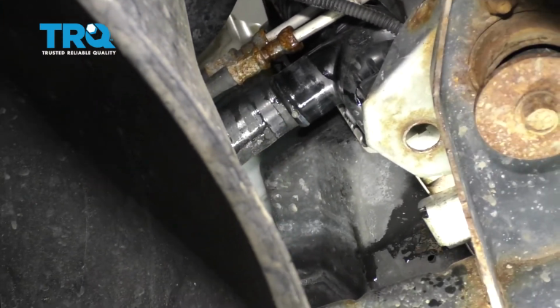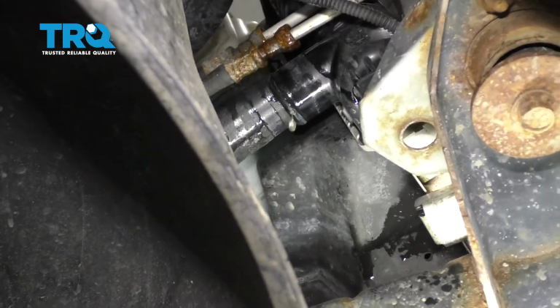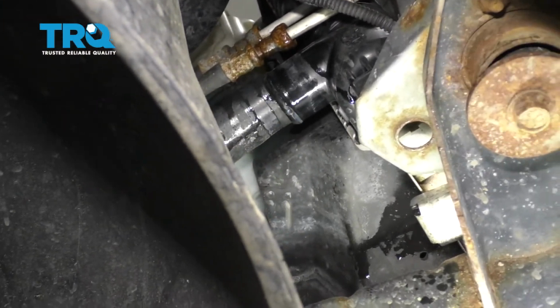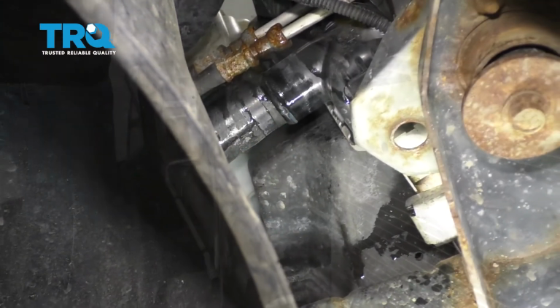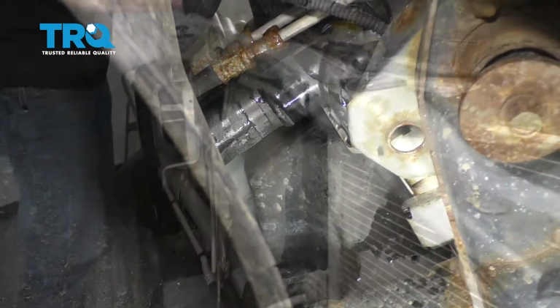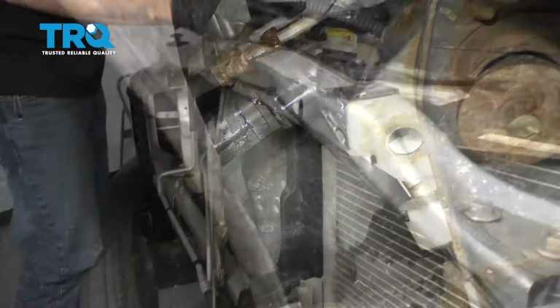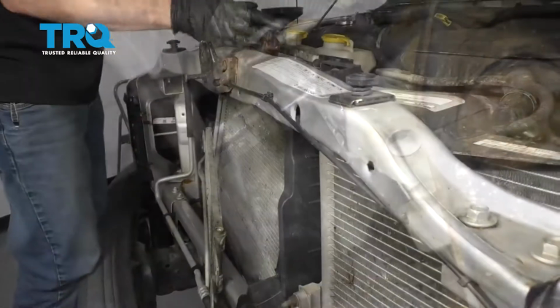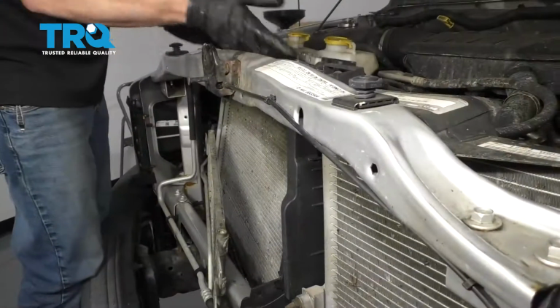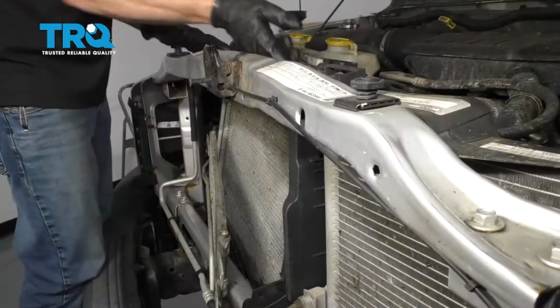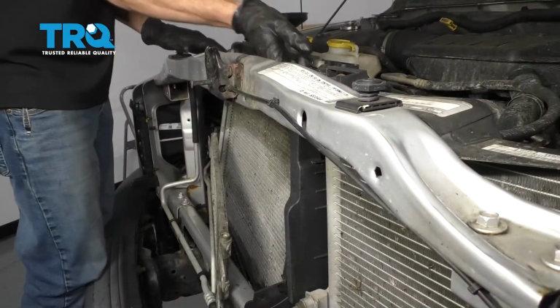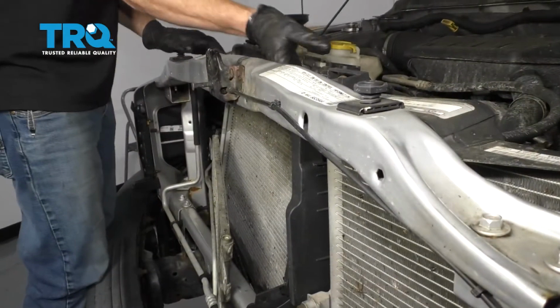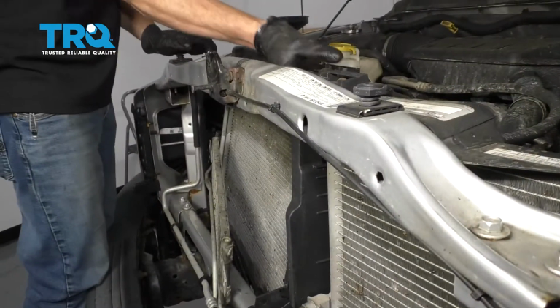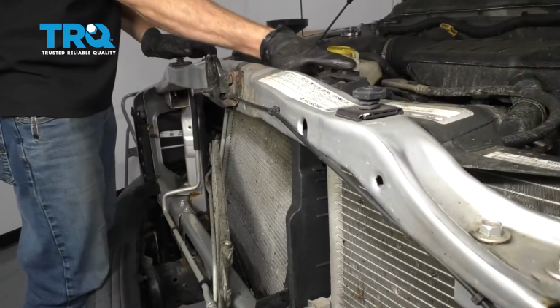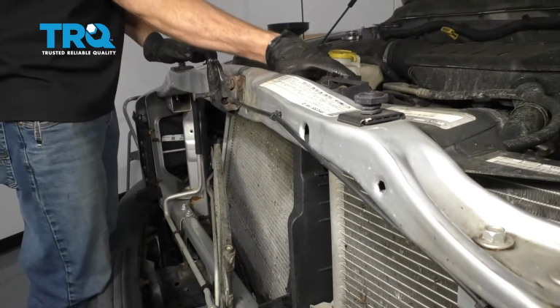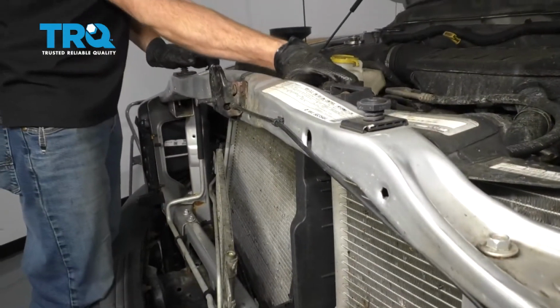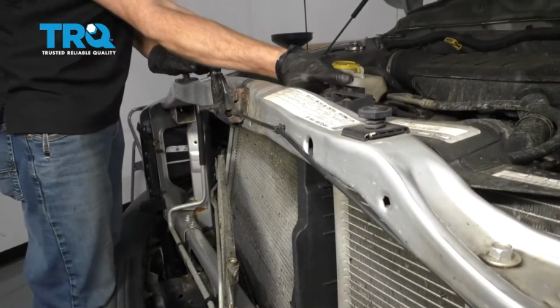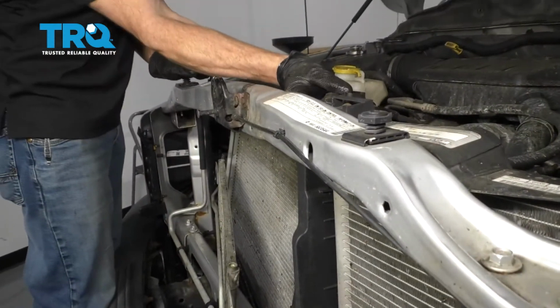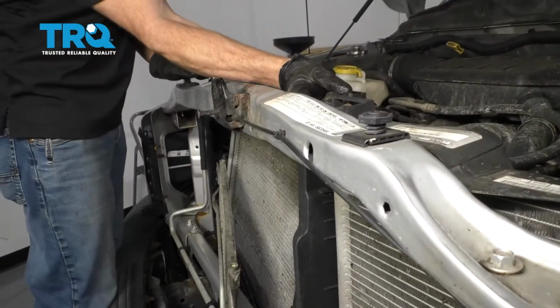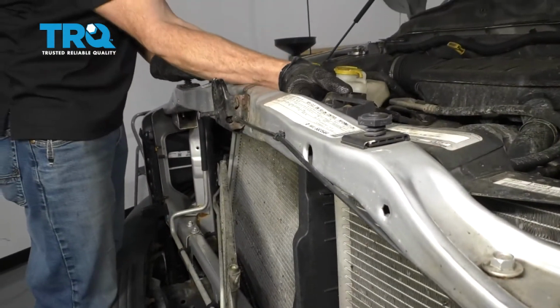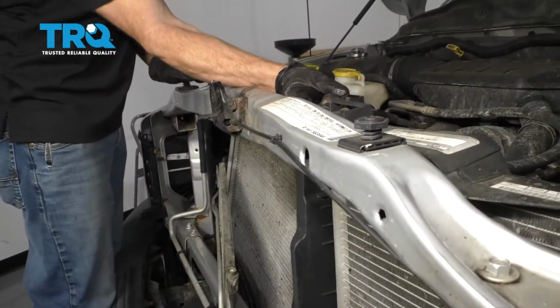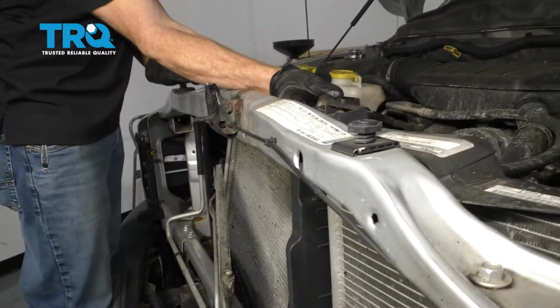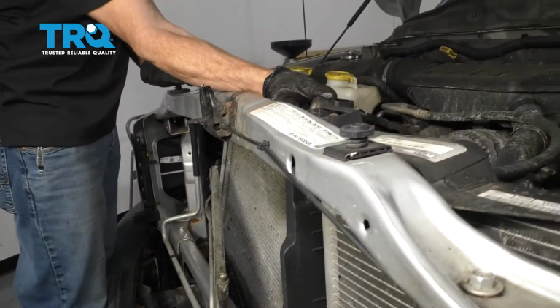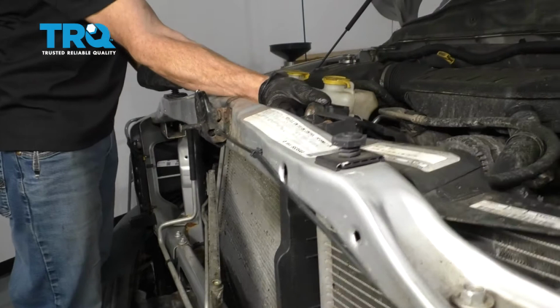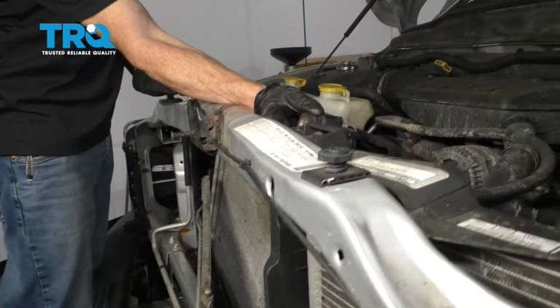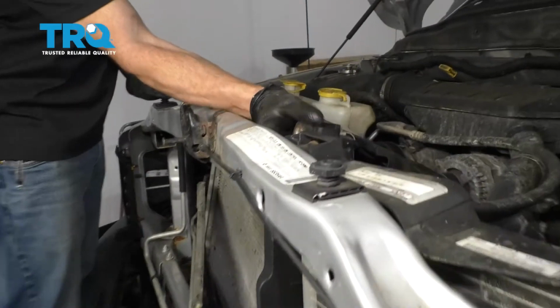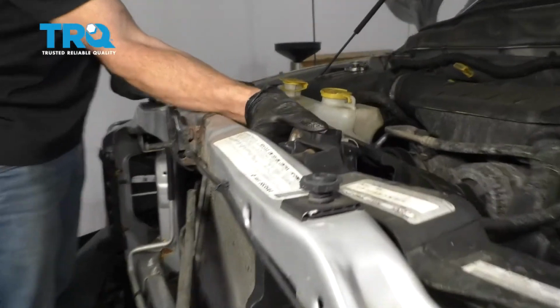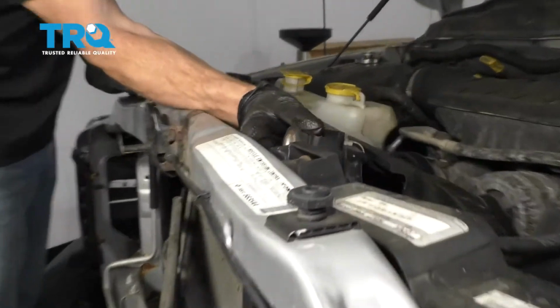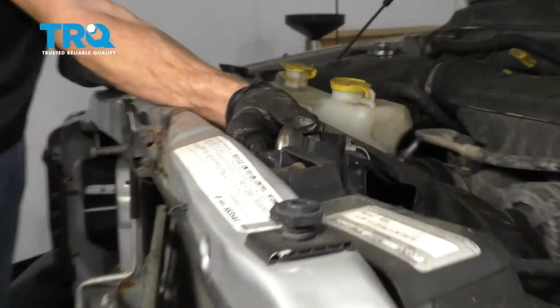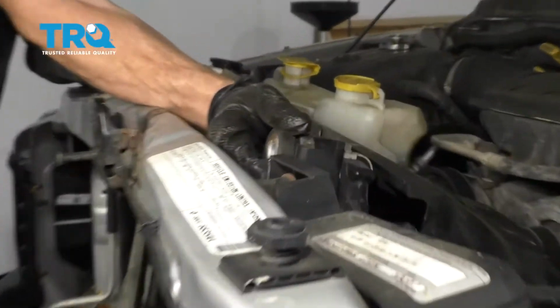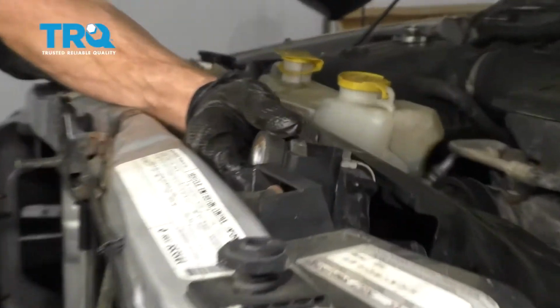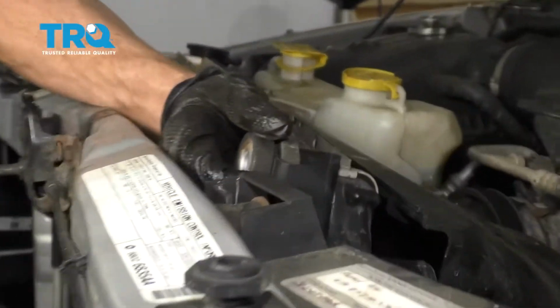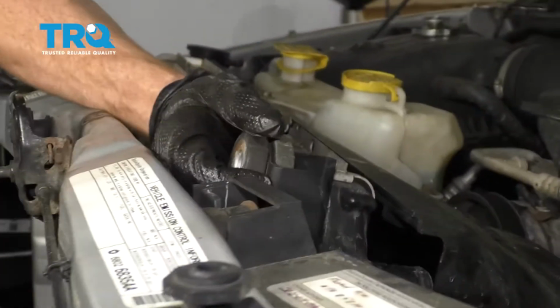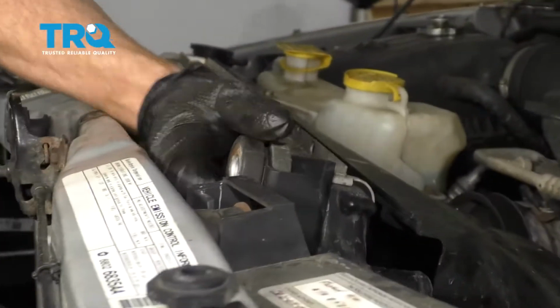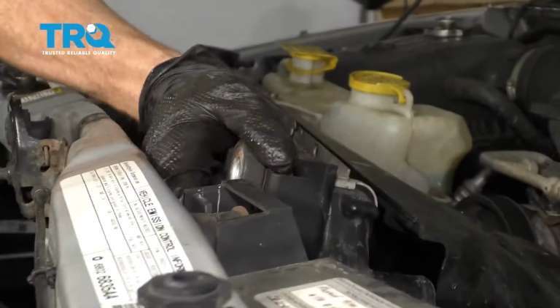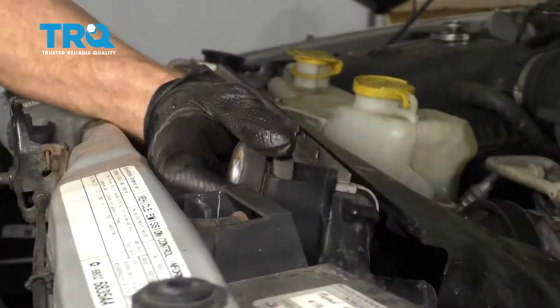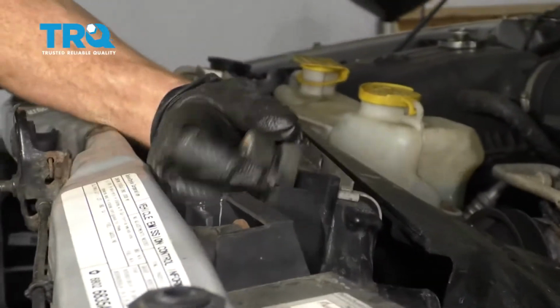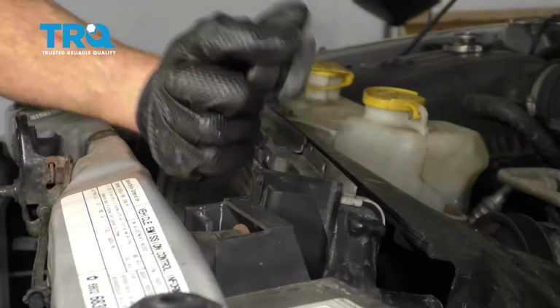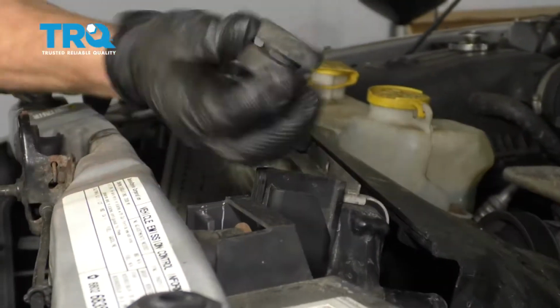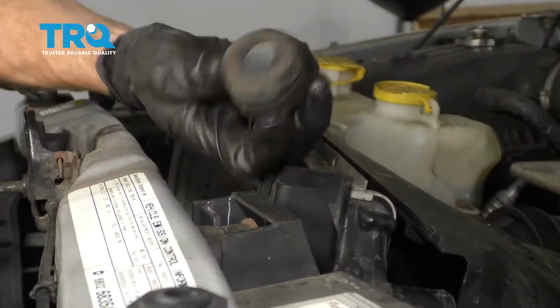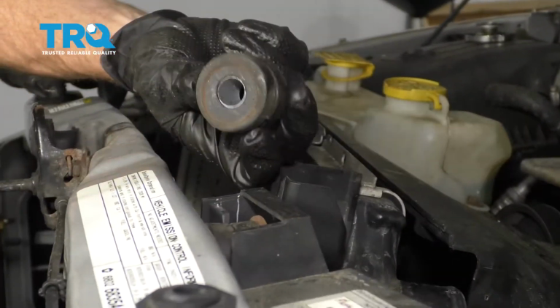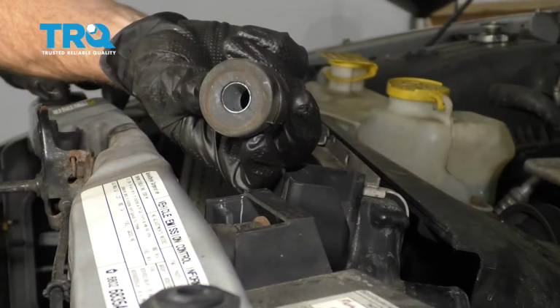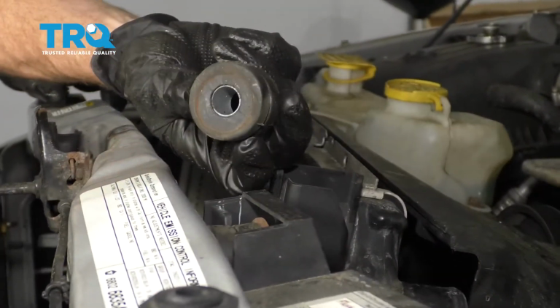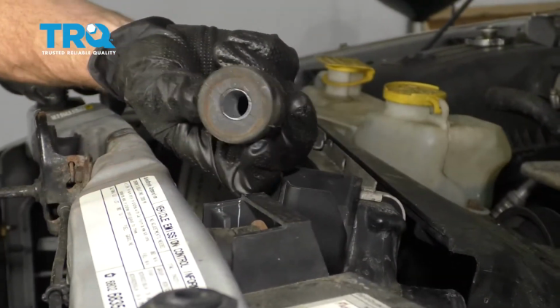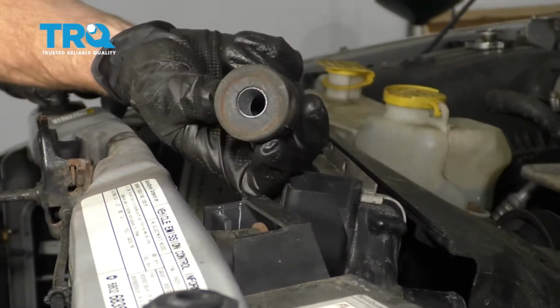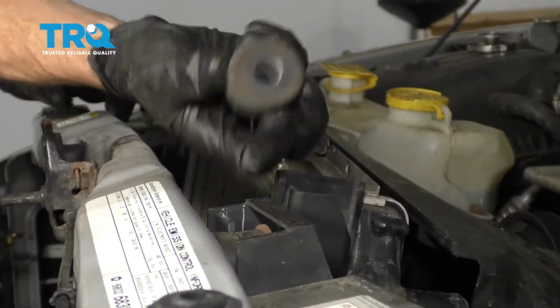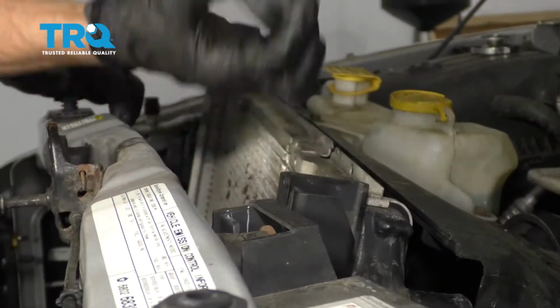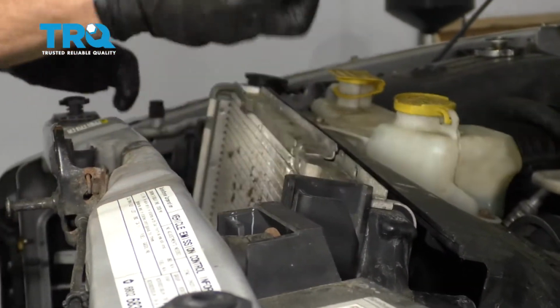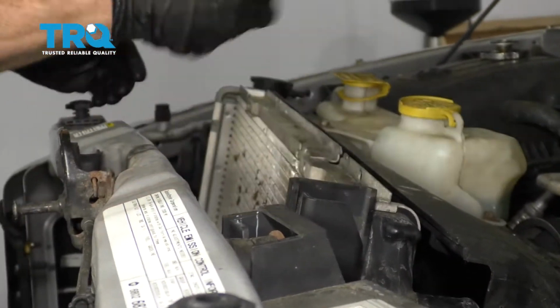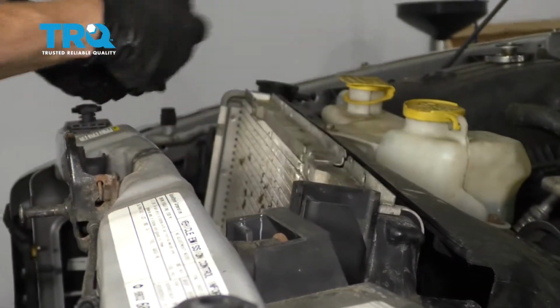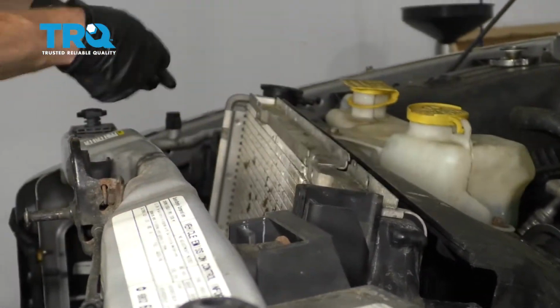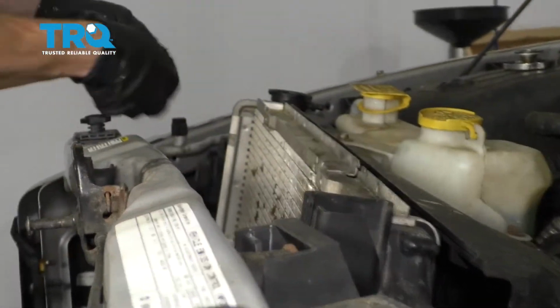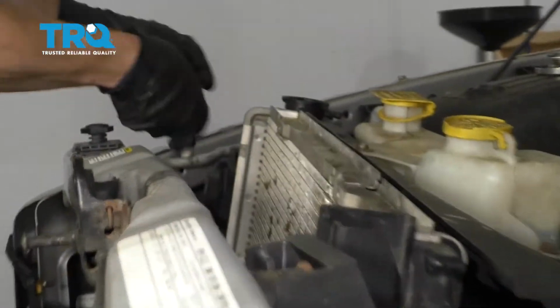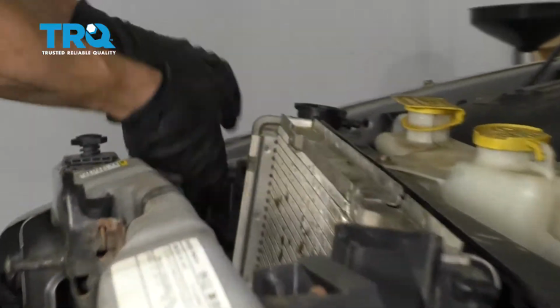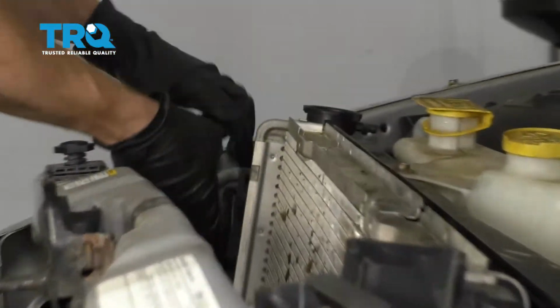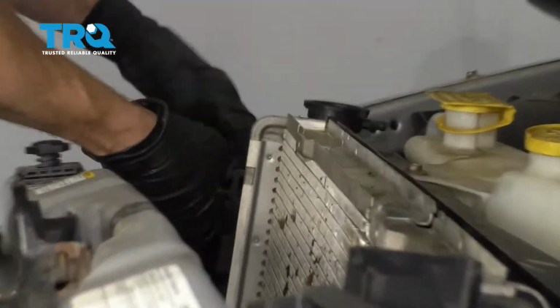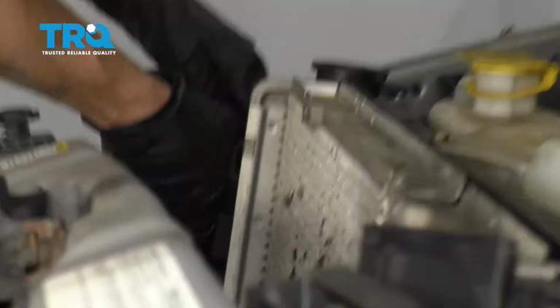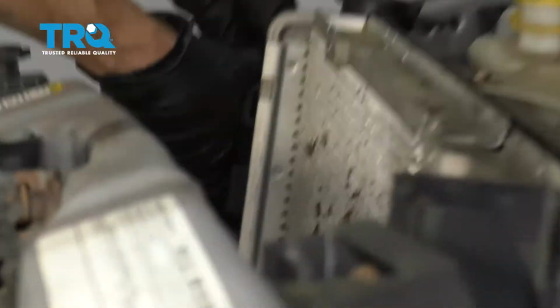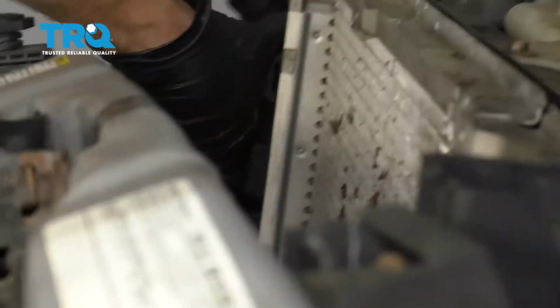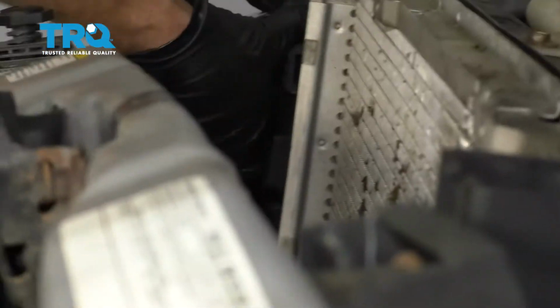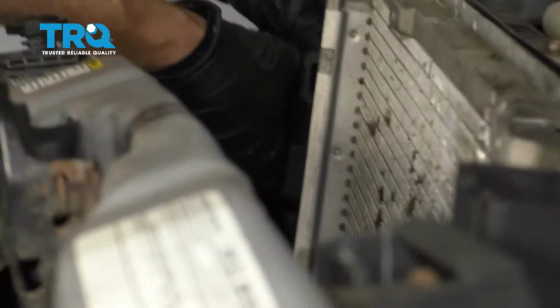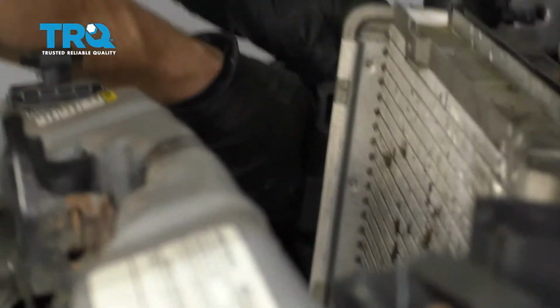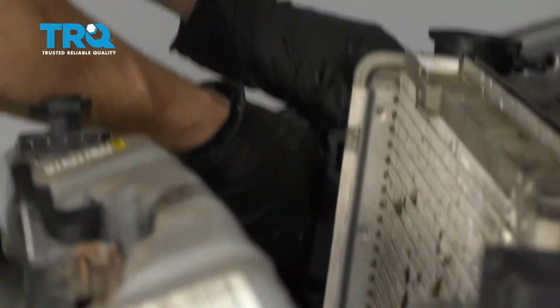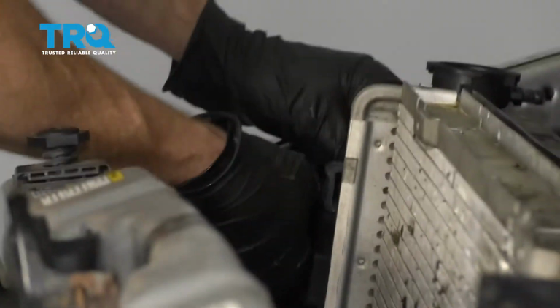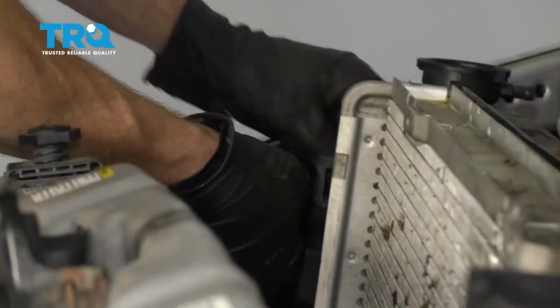Now back up top, we're just going to carefully grab onto this right here. Slide it off. Do the same over on the passenger side.